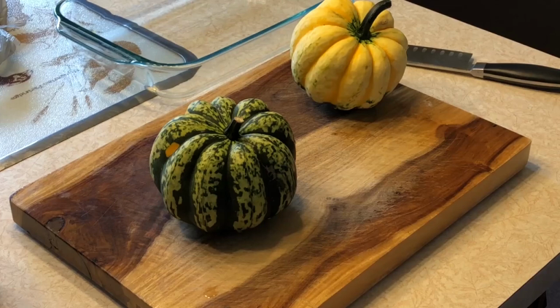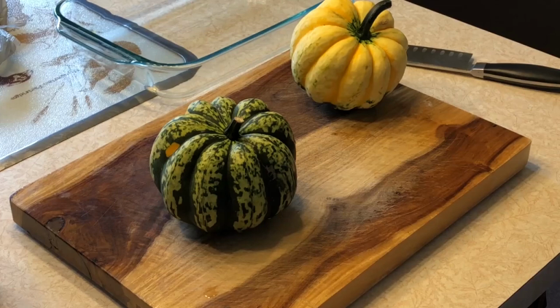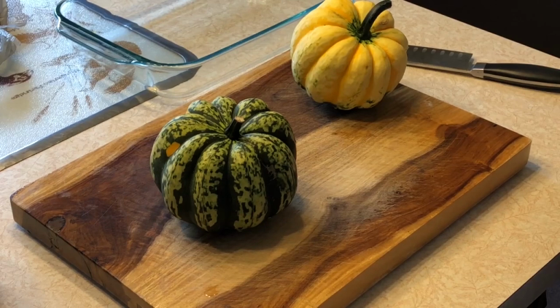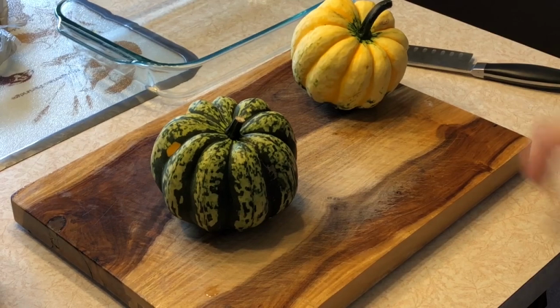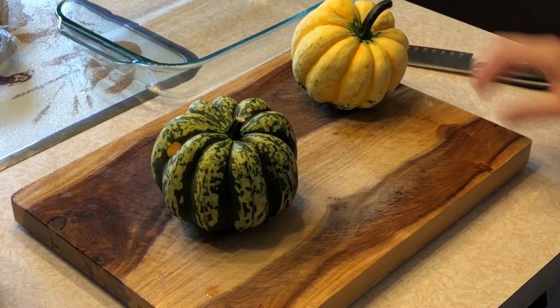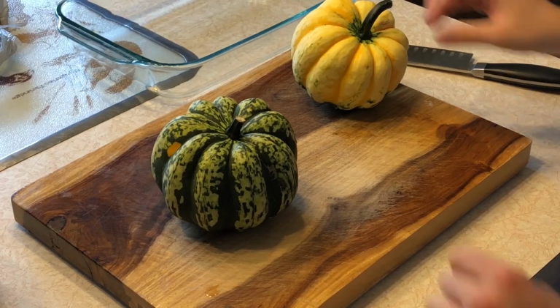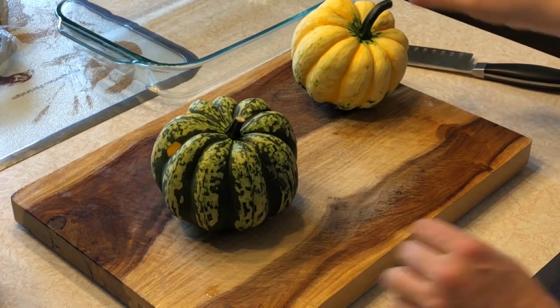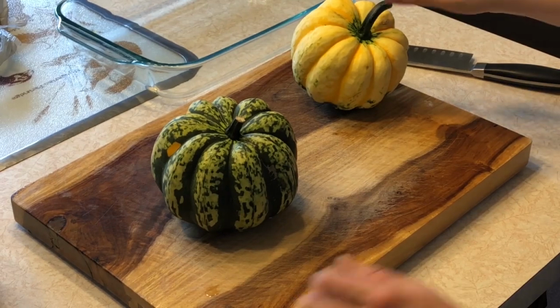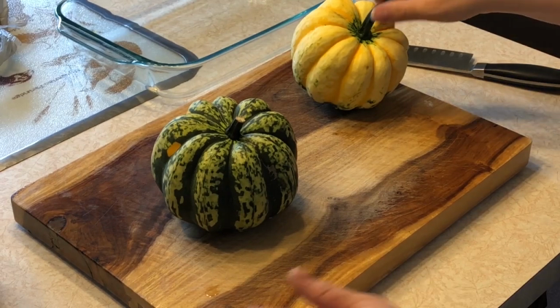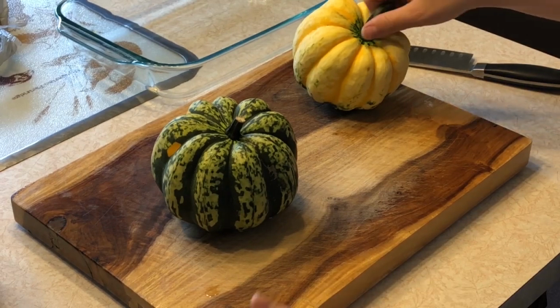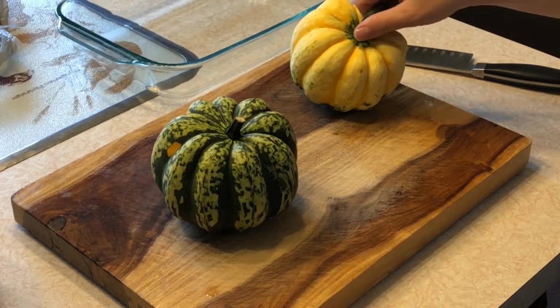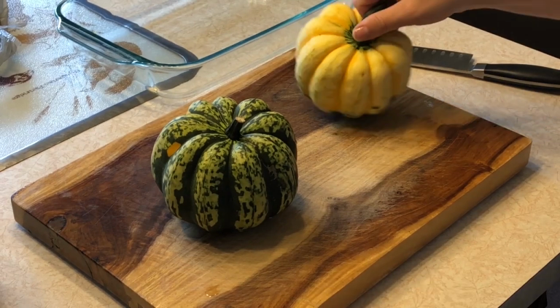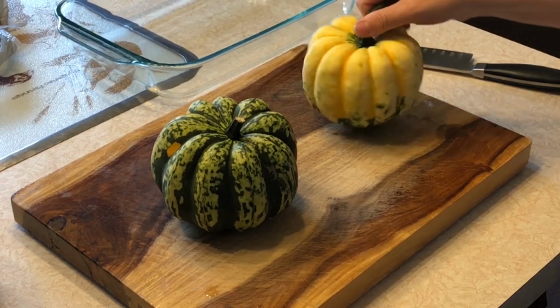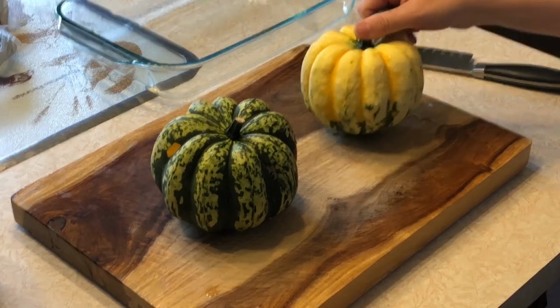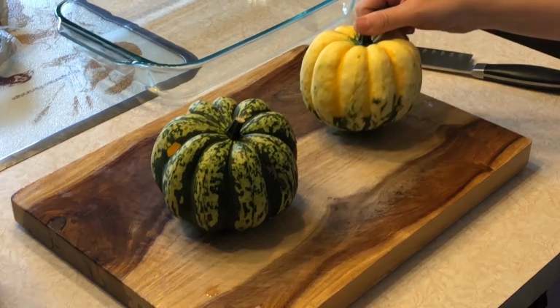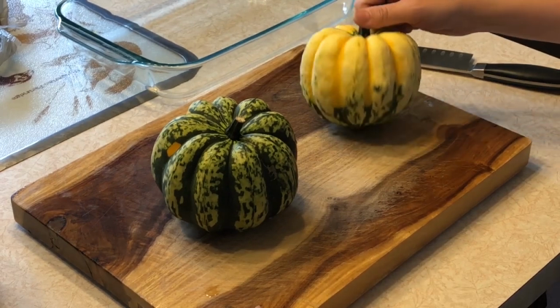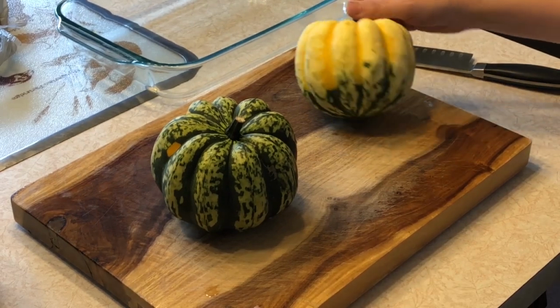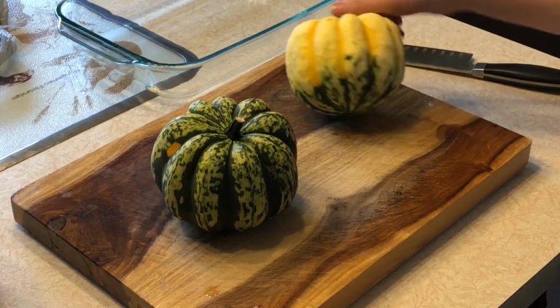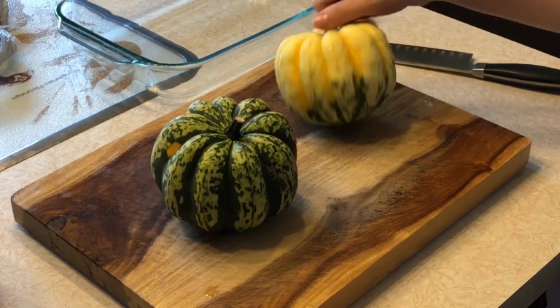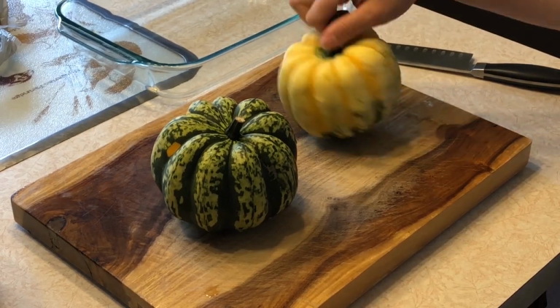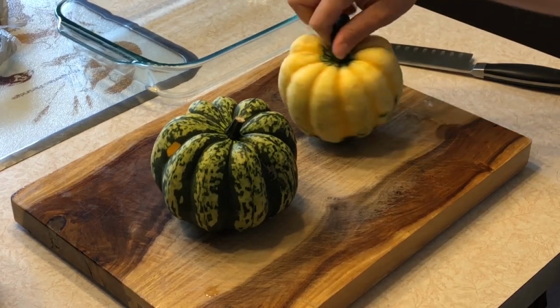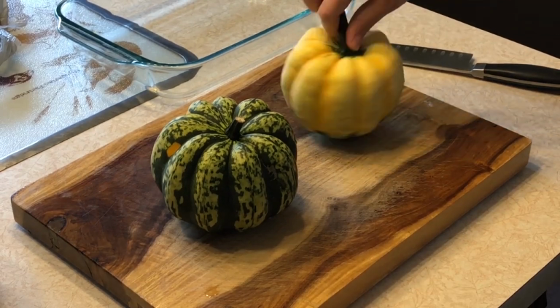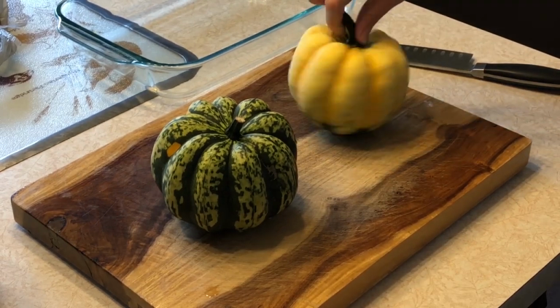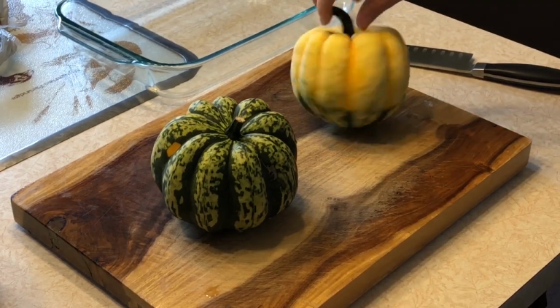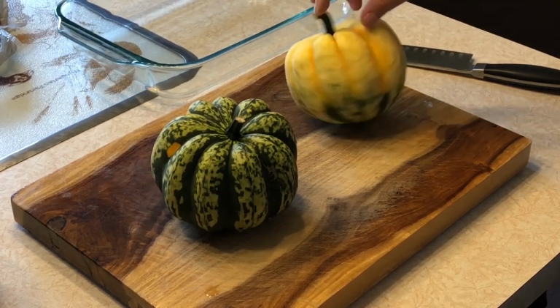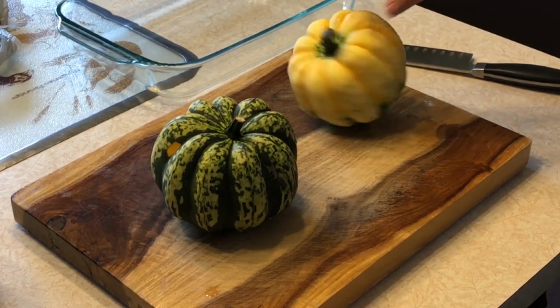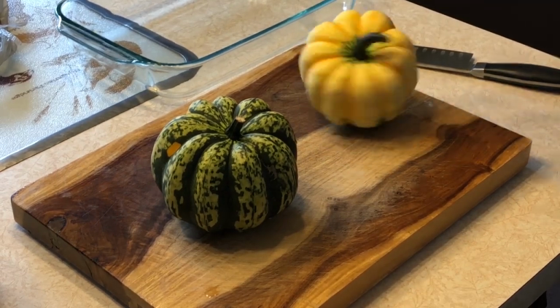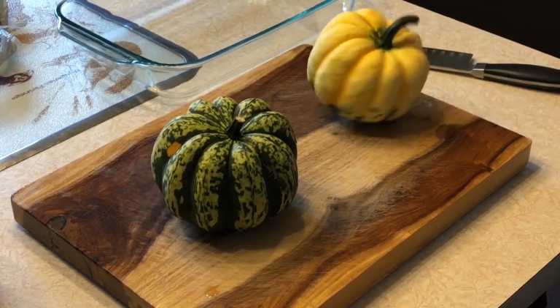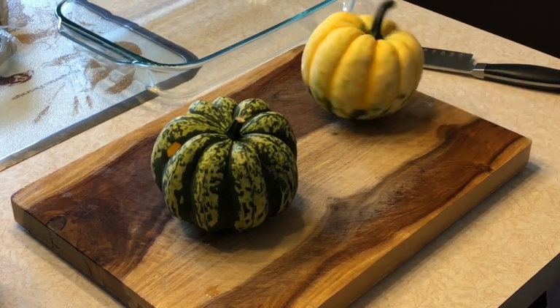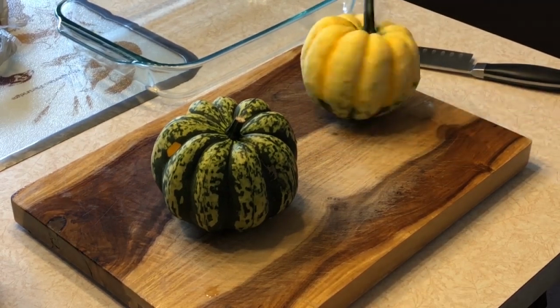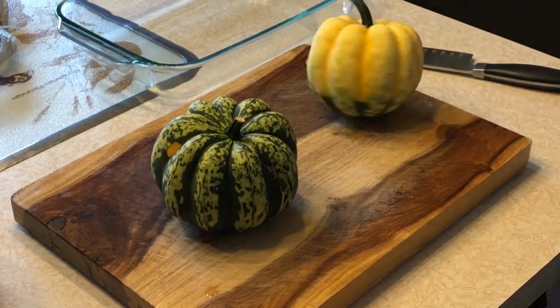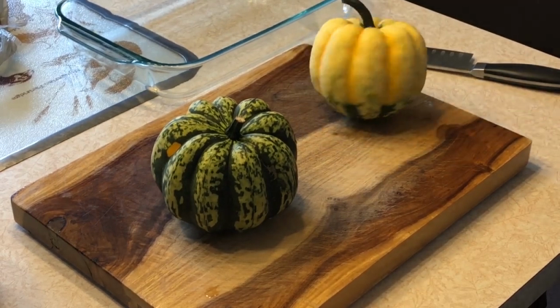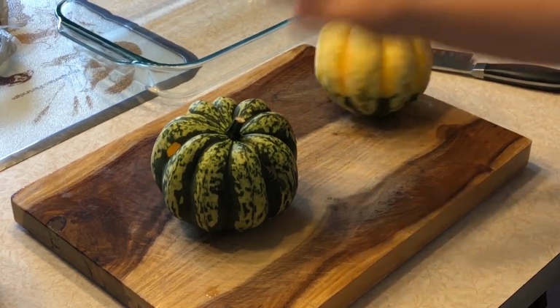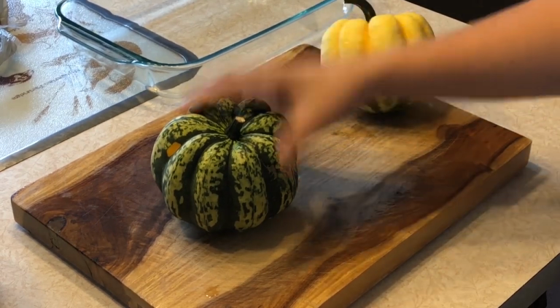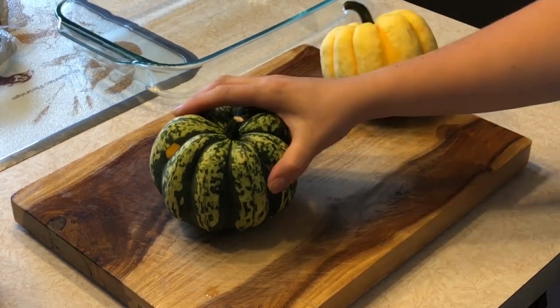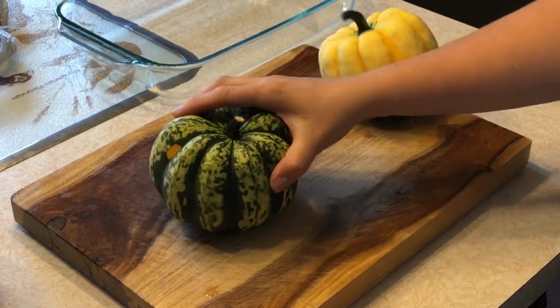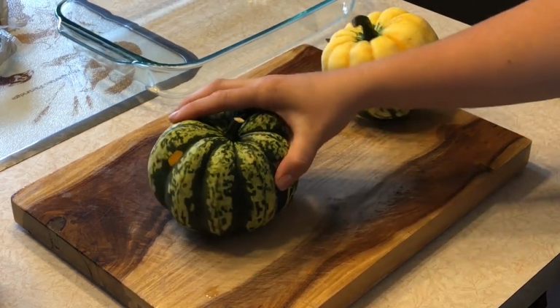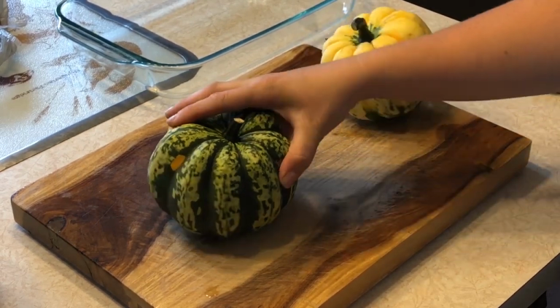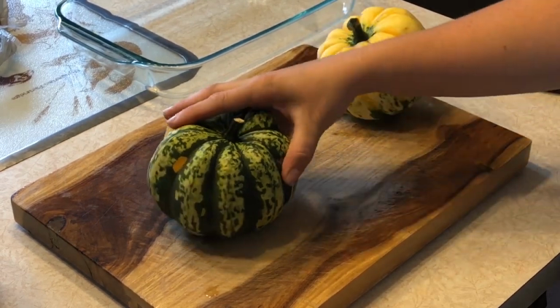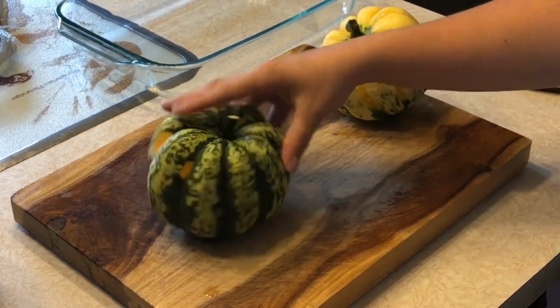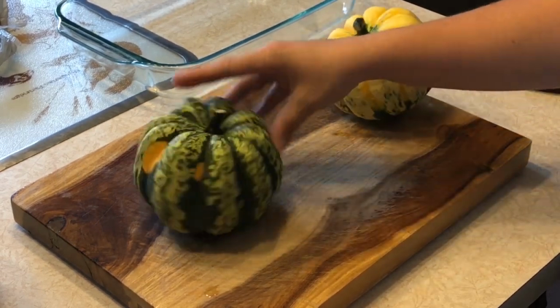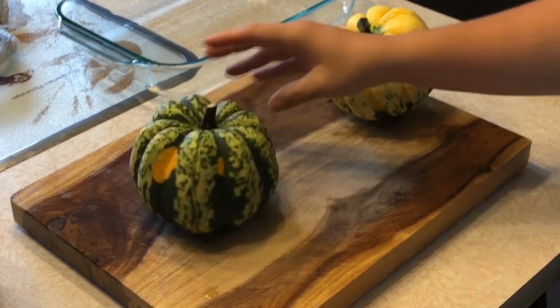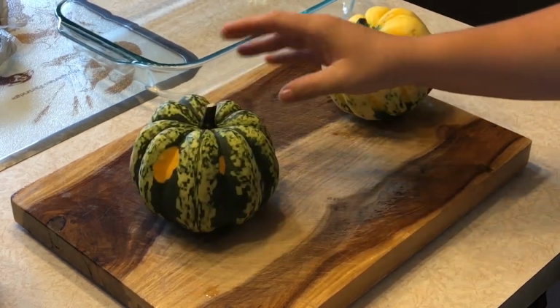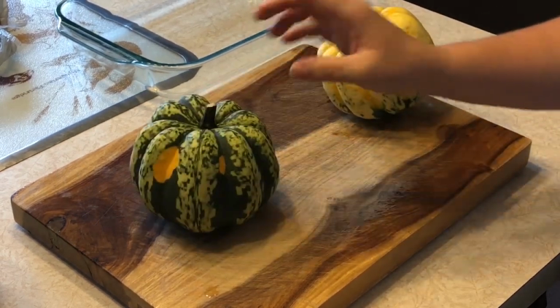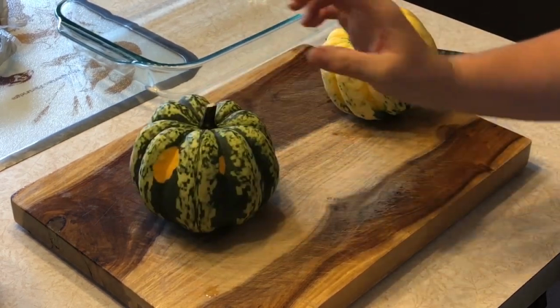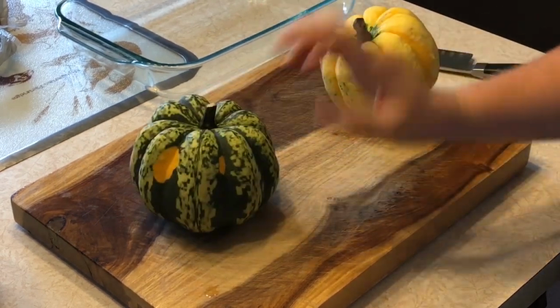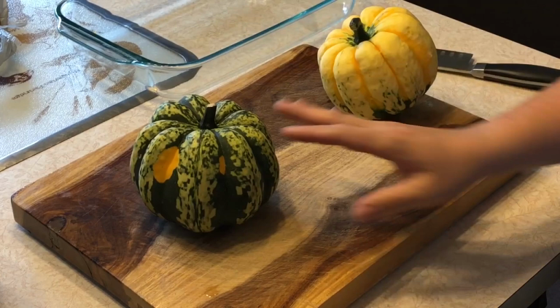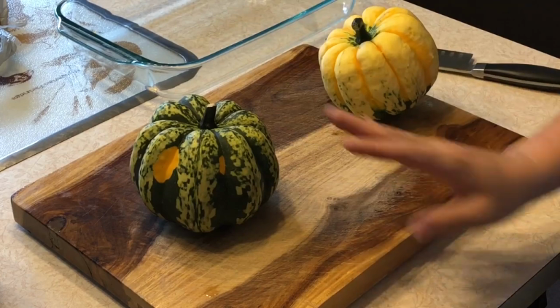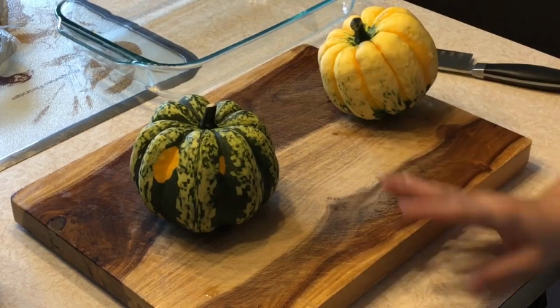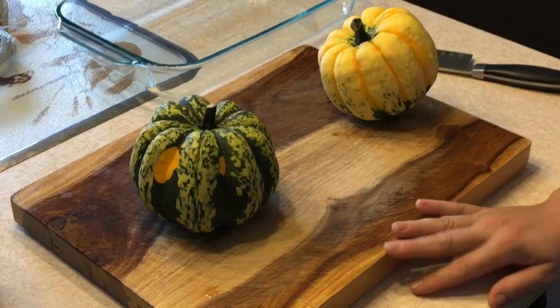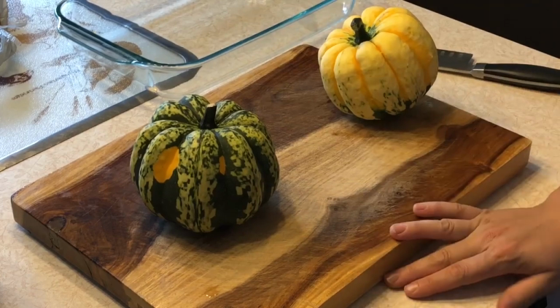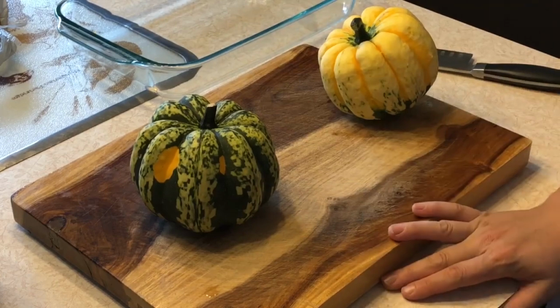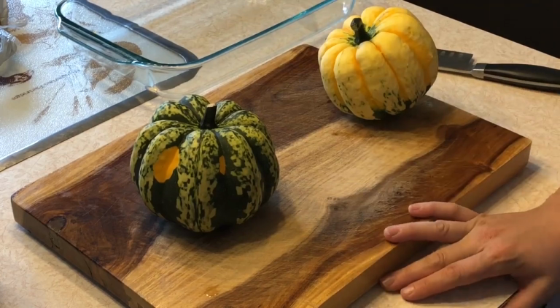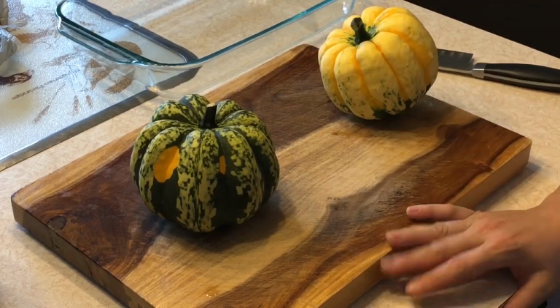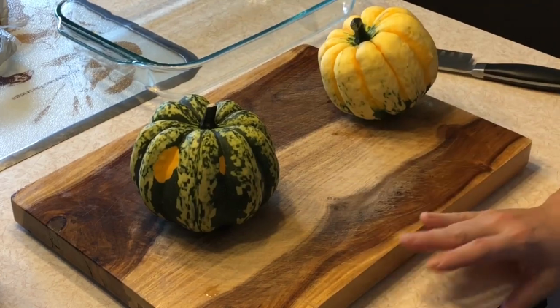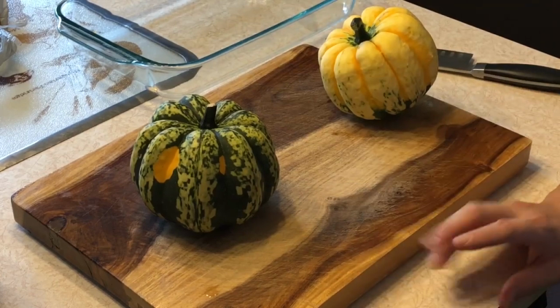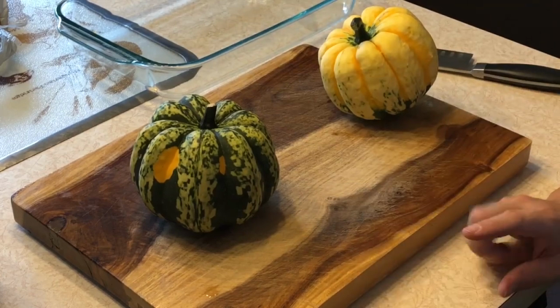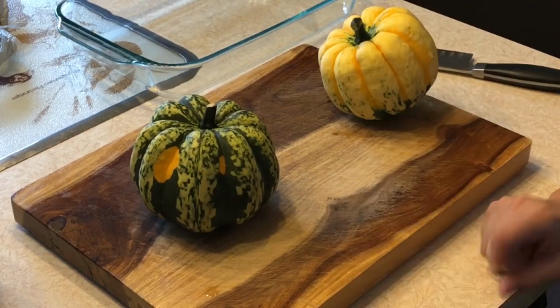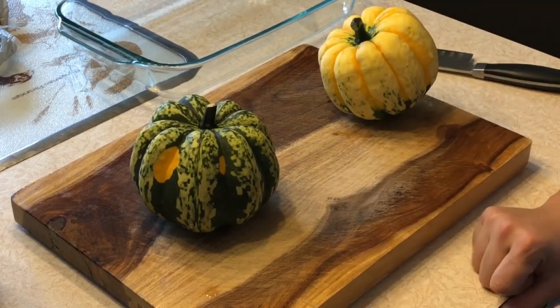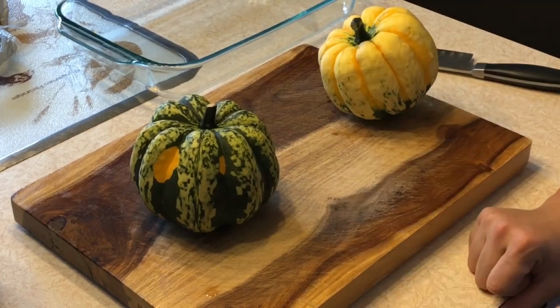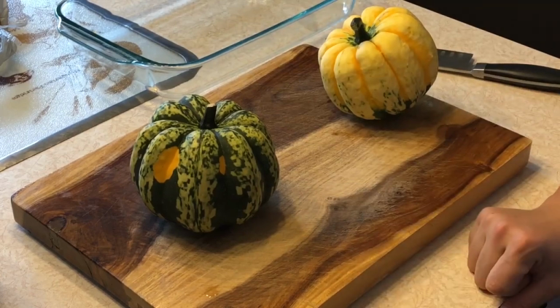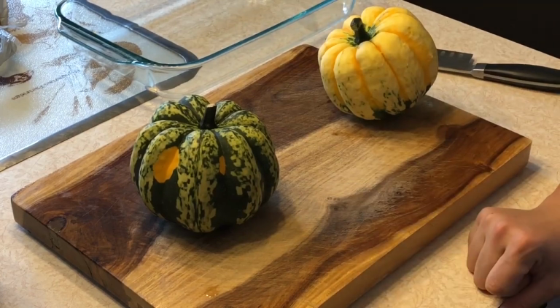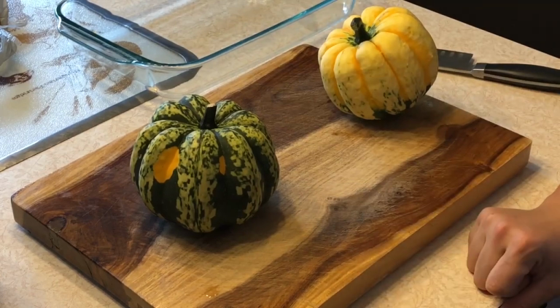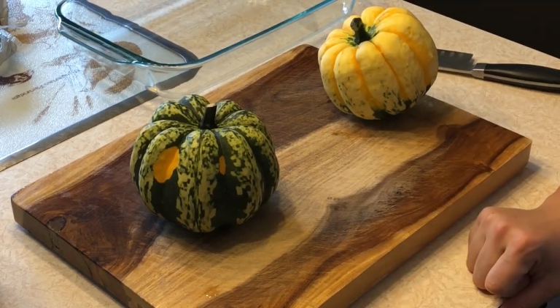Hey guys, welcome back to our channel. If you would like to know how to roast some sweet dumpling squash, just keep watching.